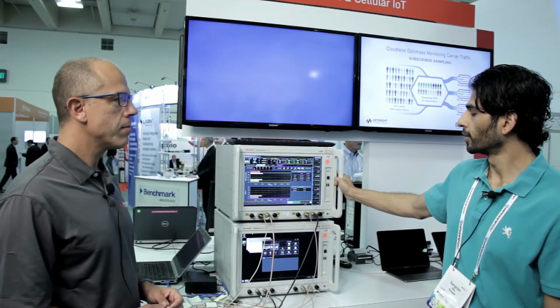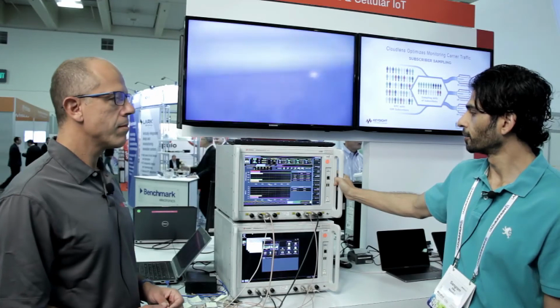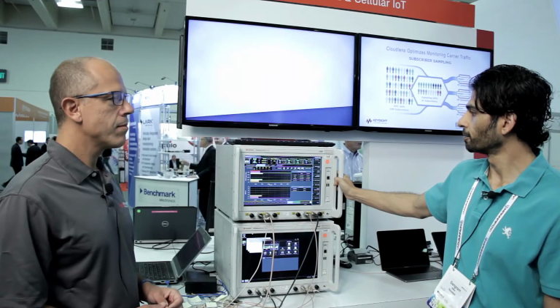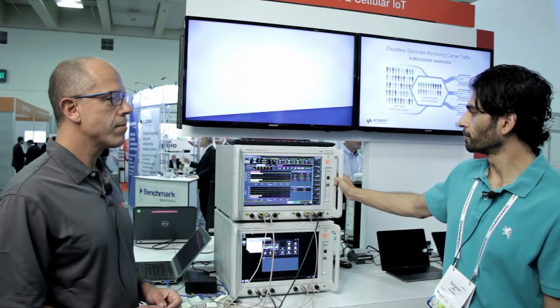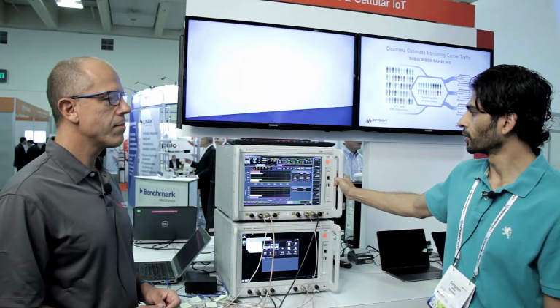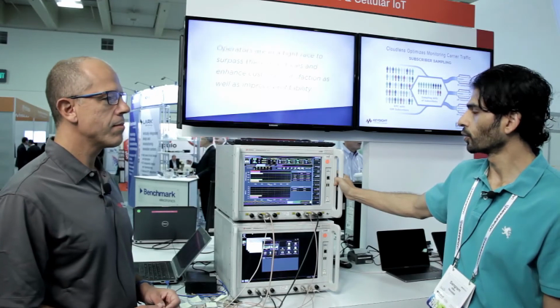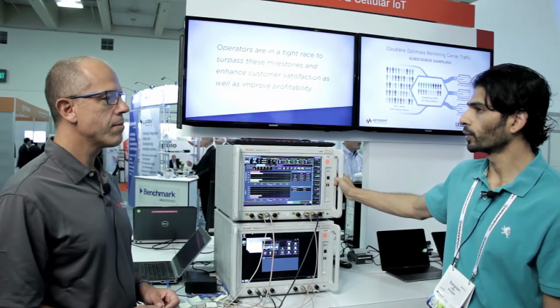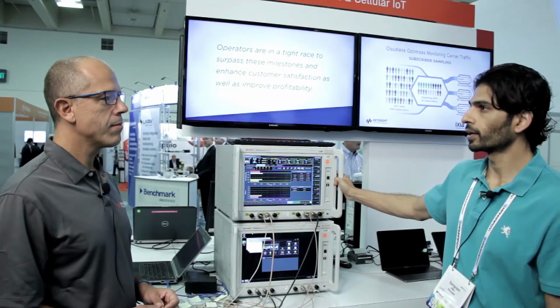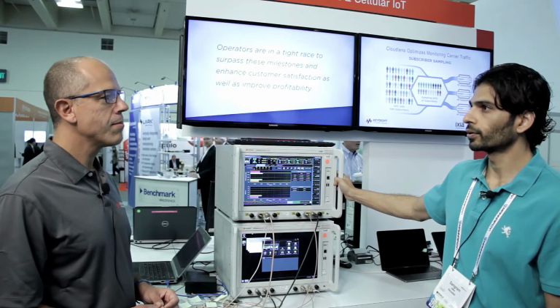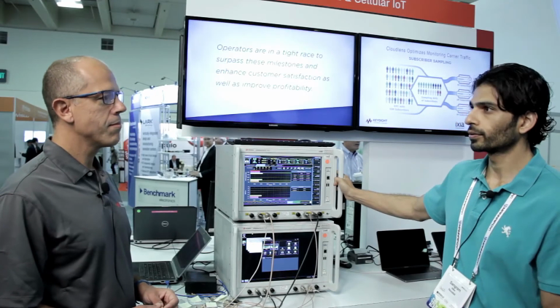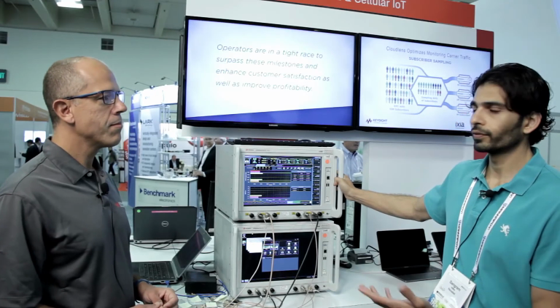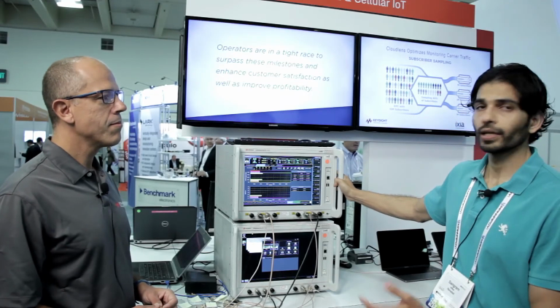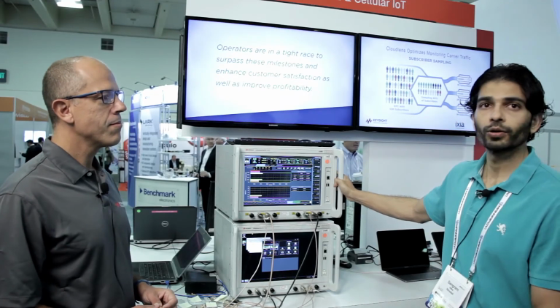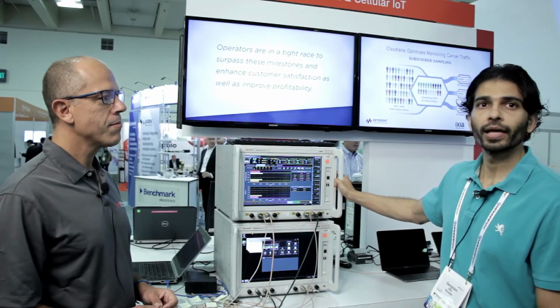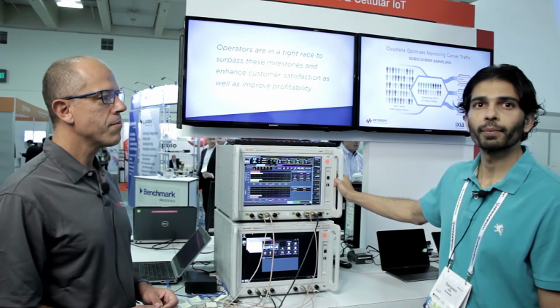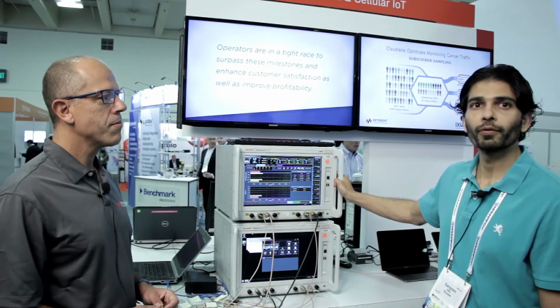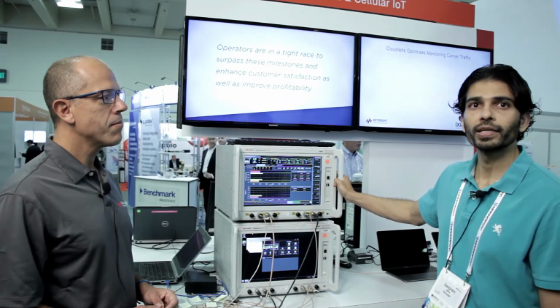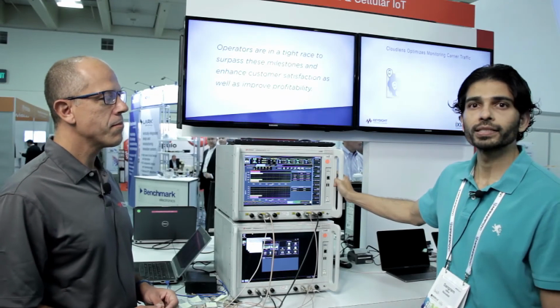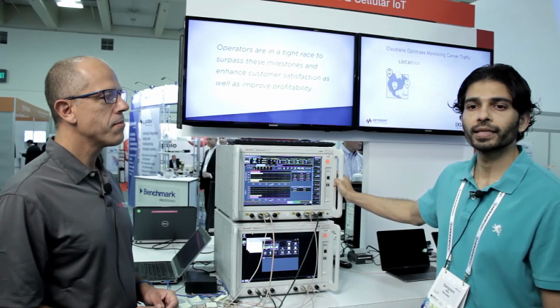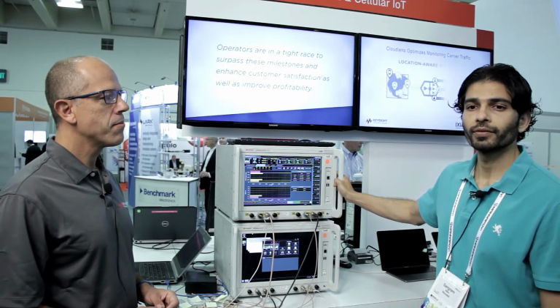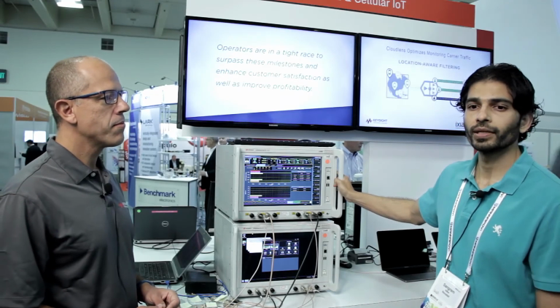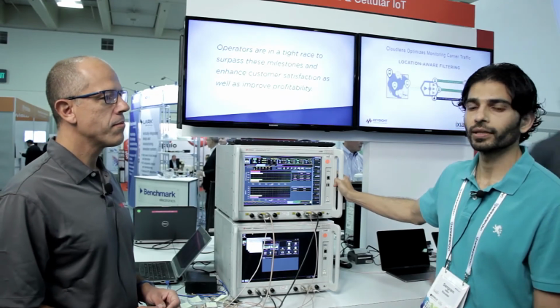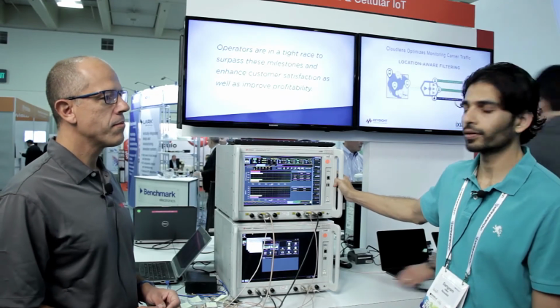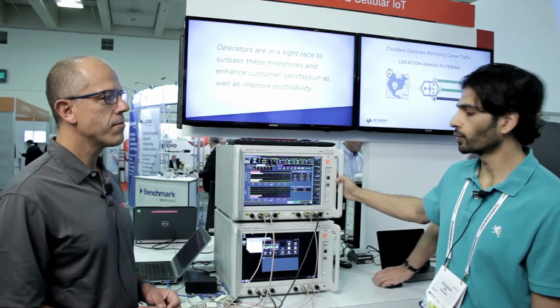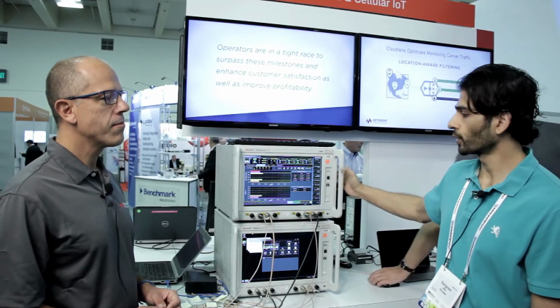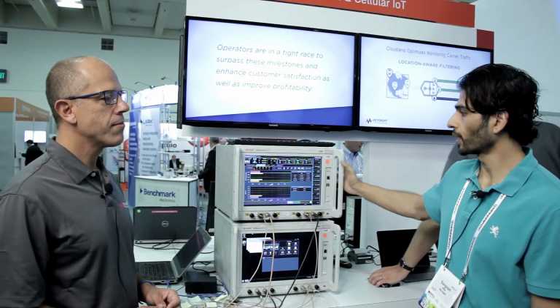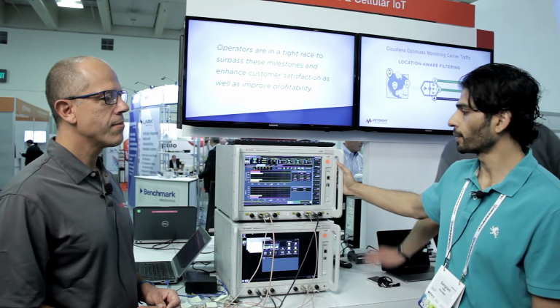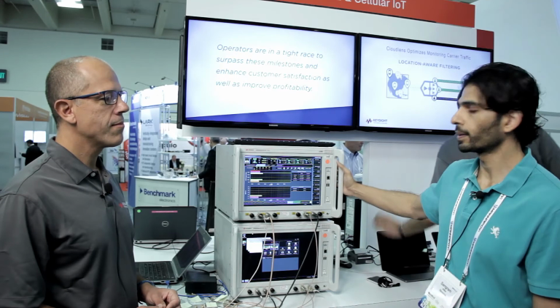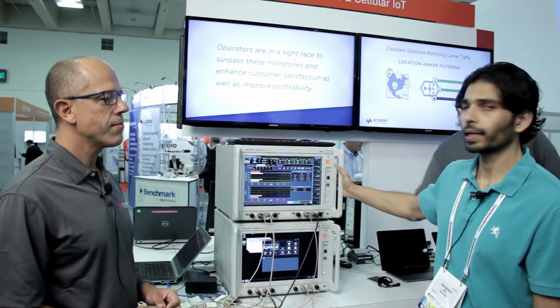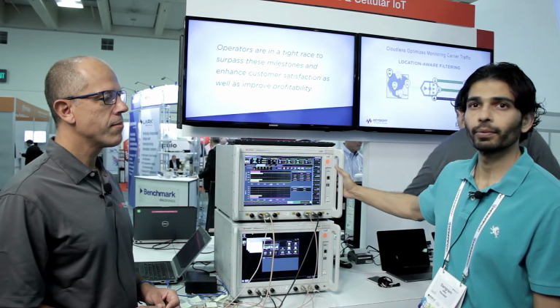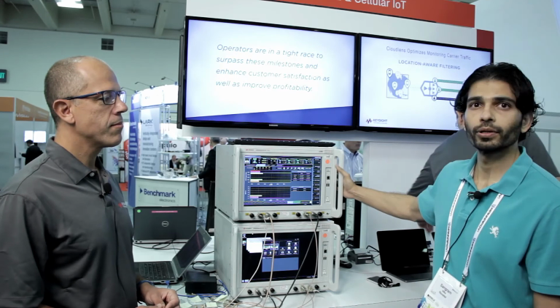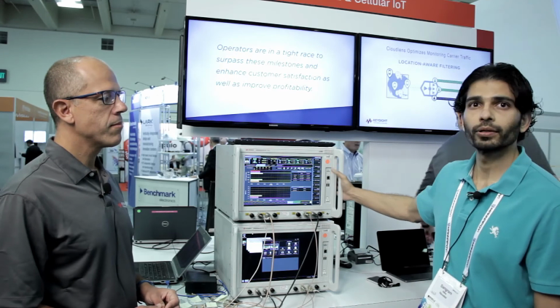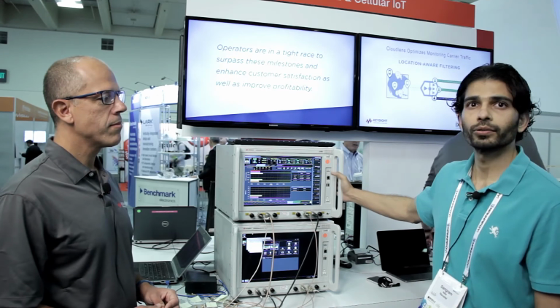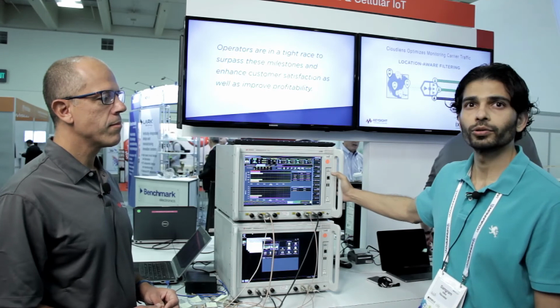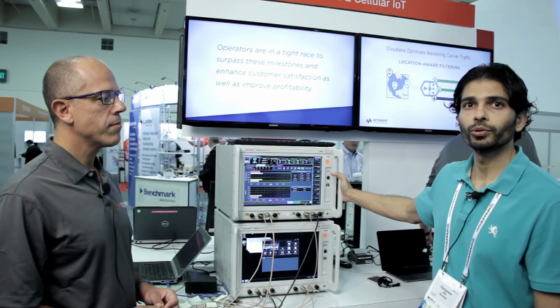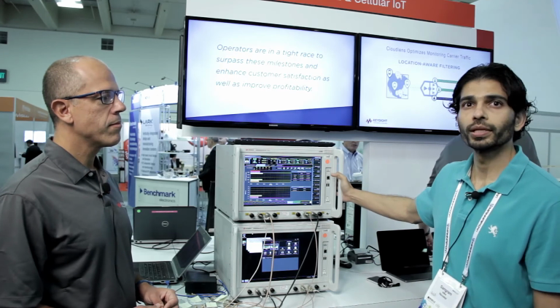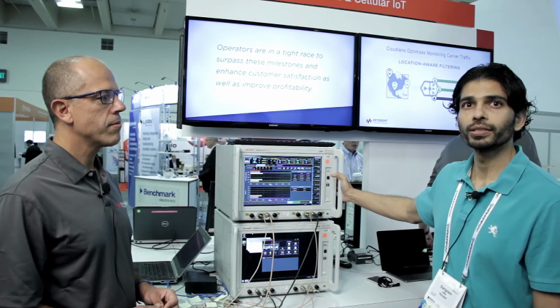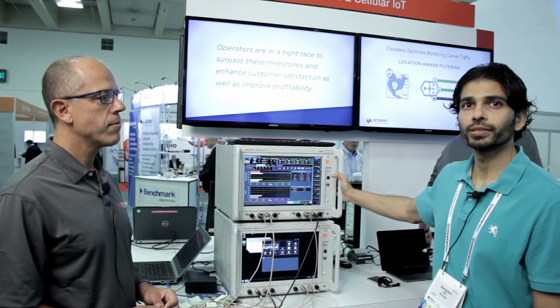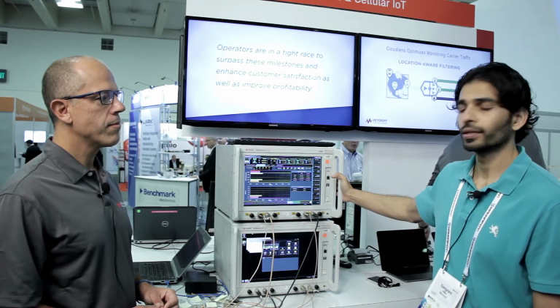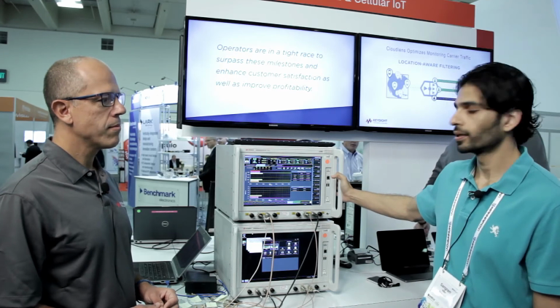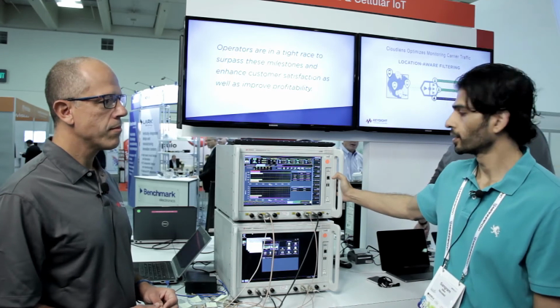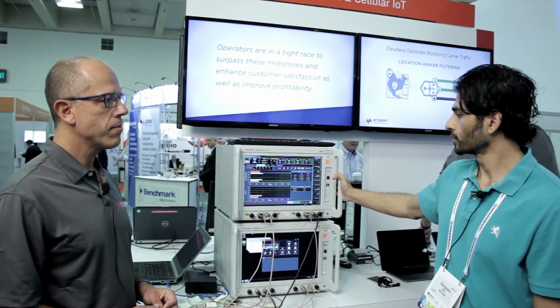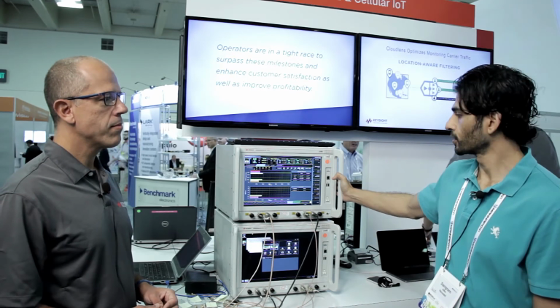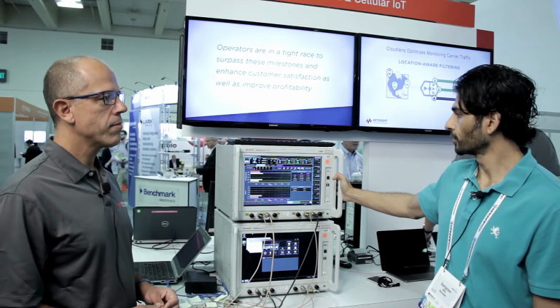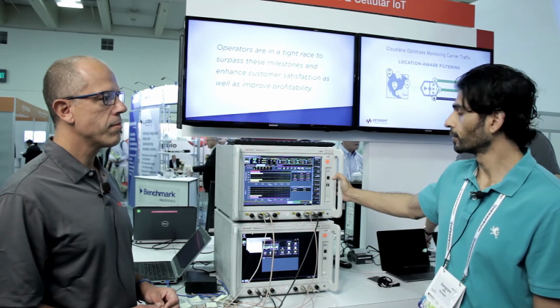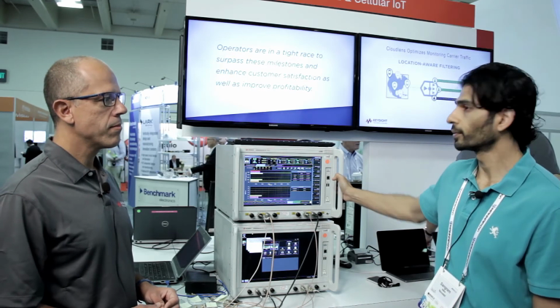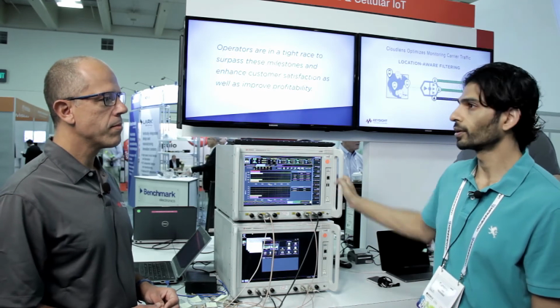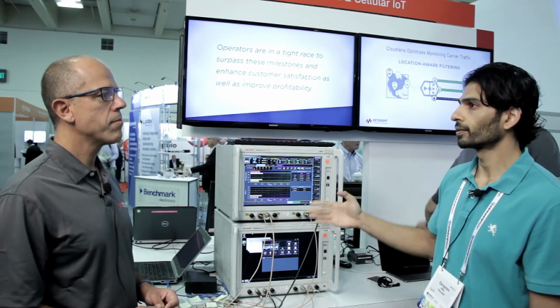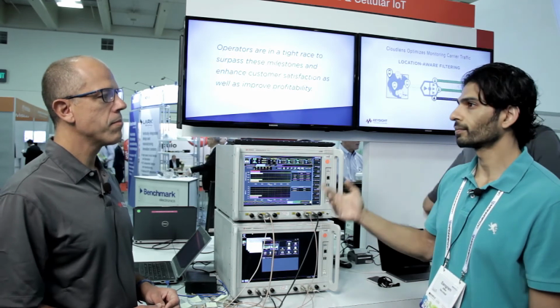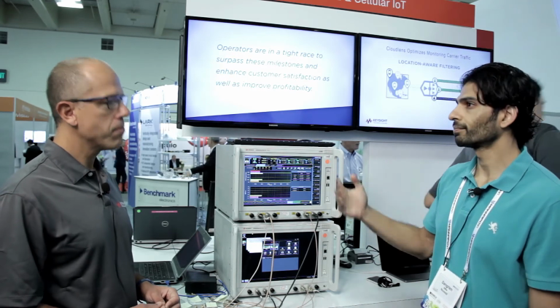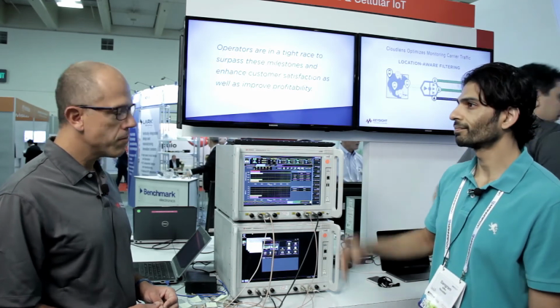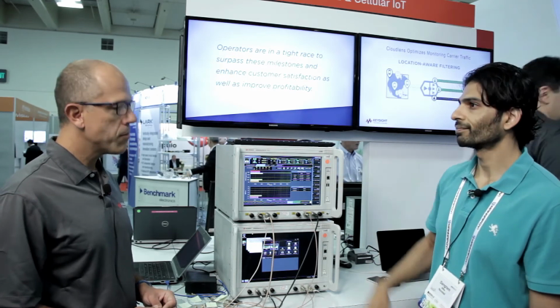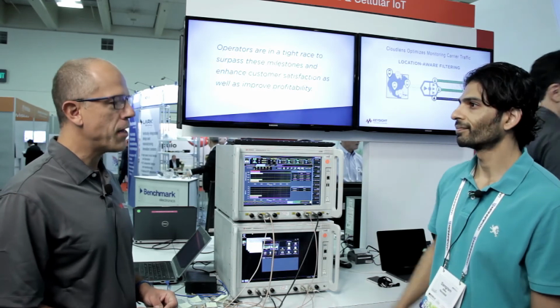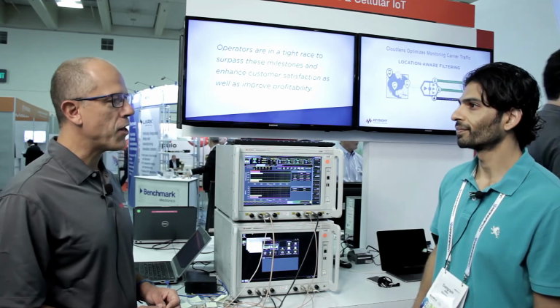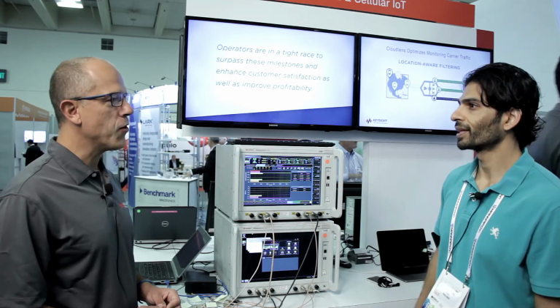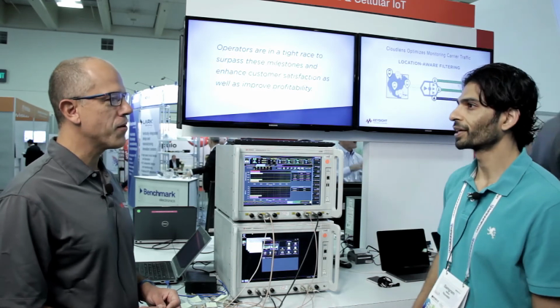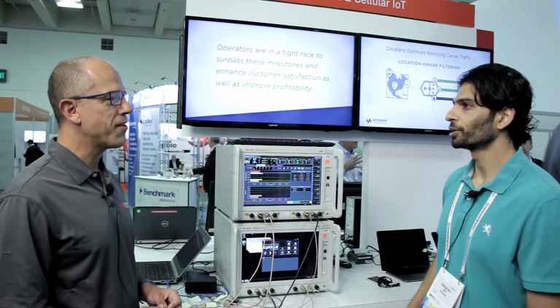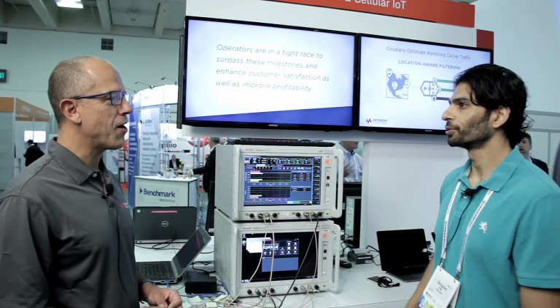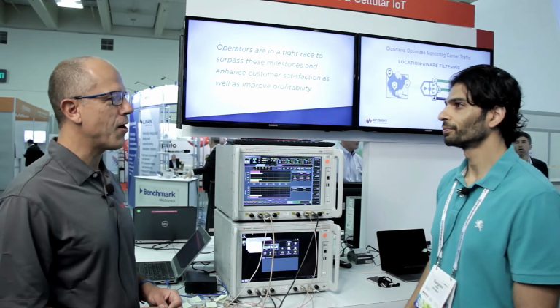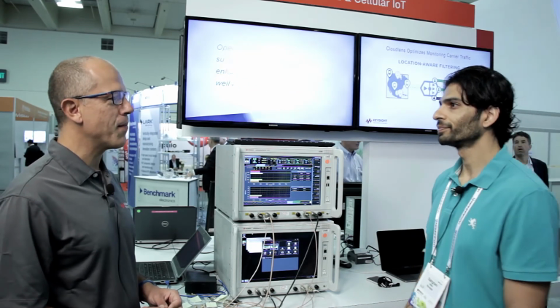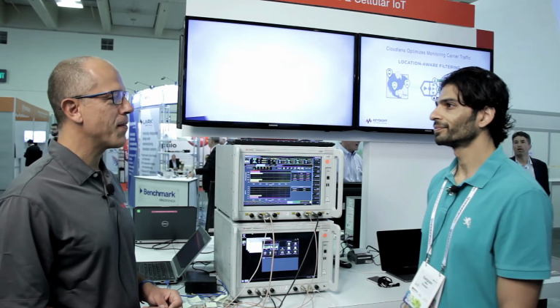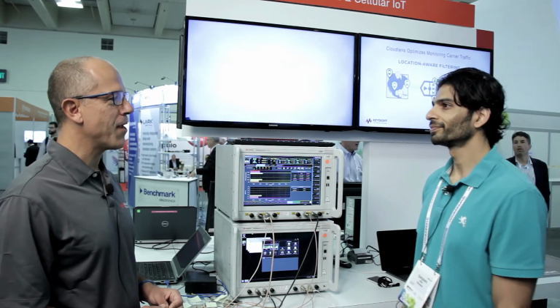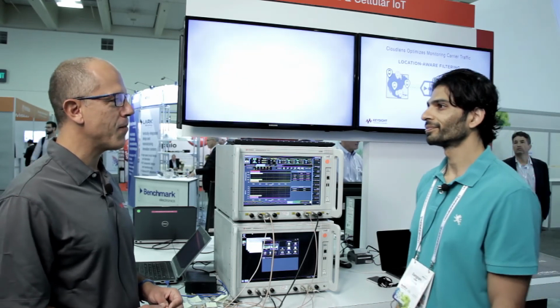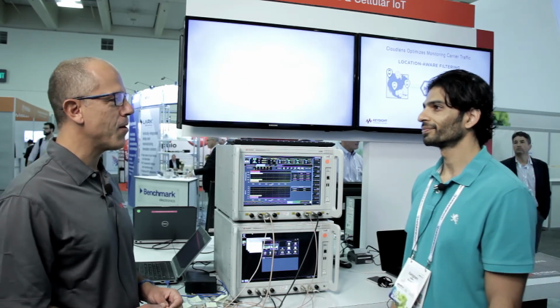Without the help of Keysight, we really wouldn't have been able to do this. Thank you very much.